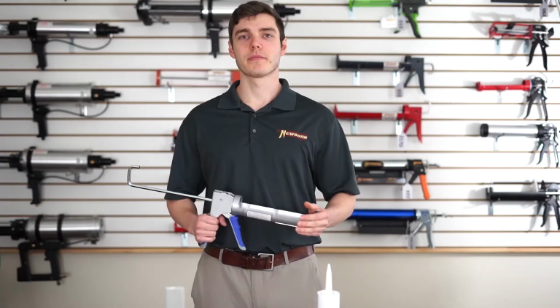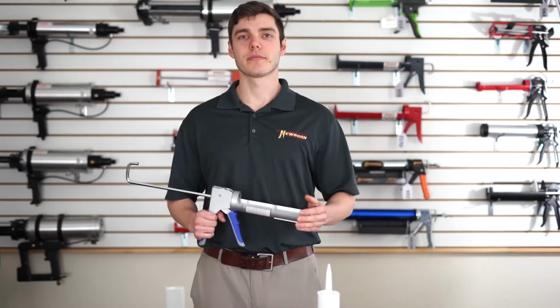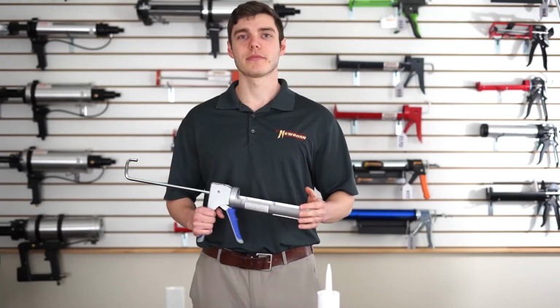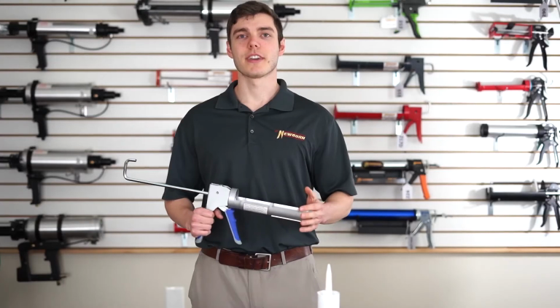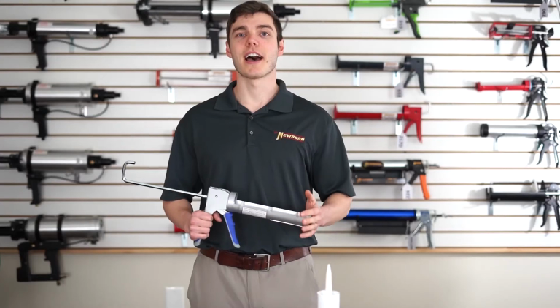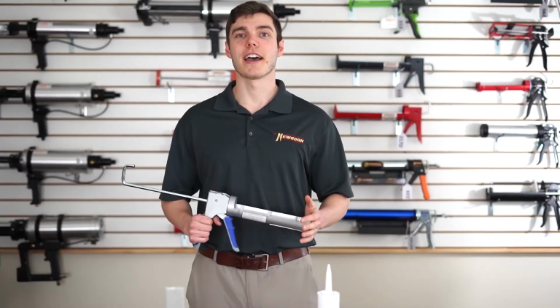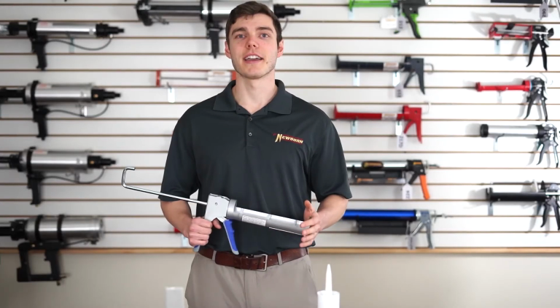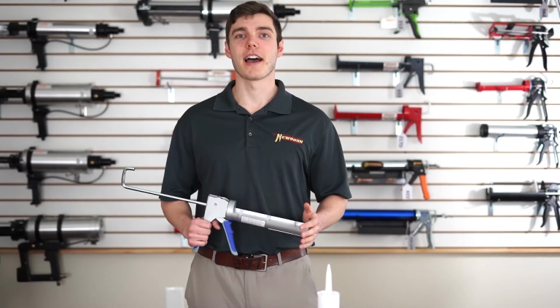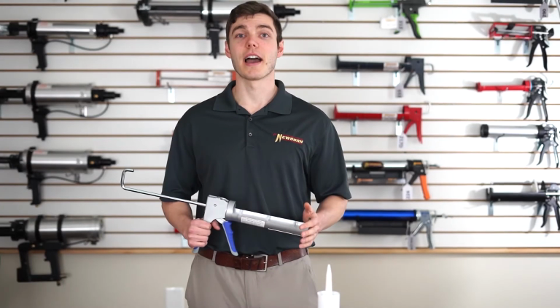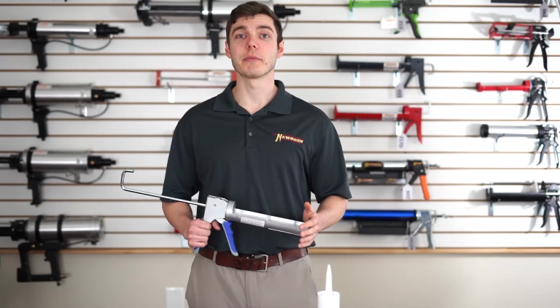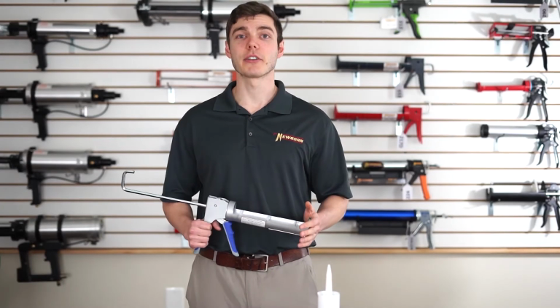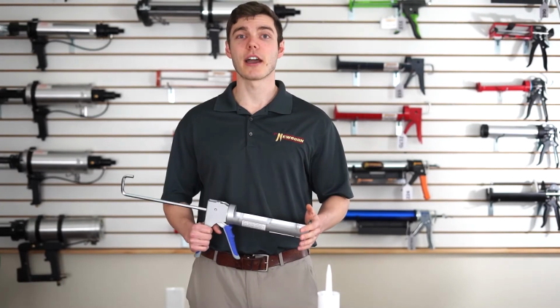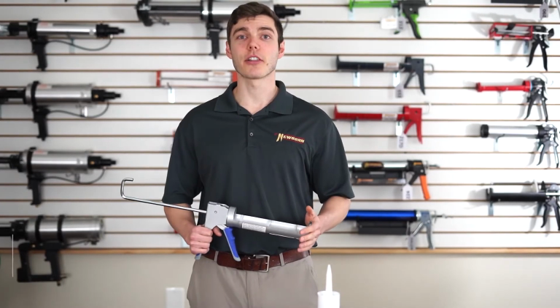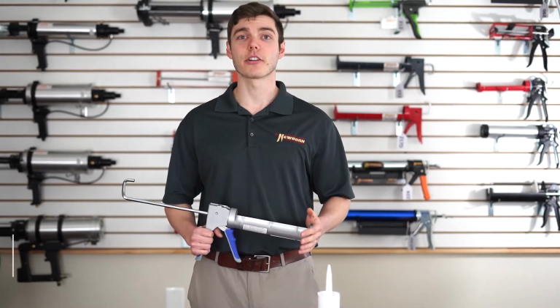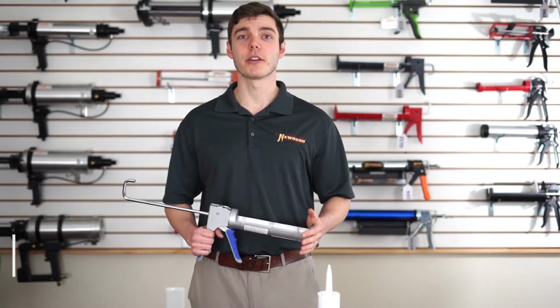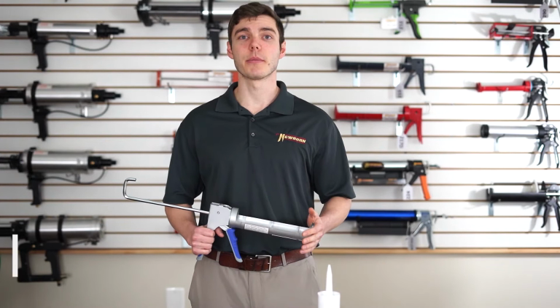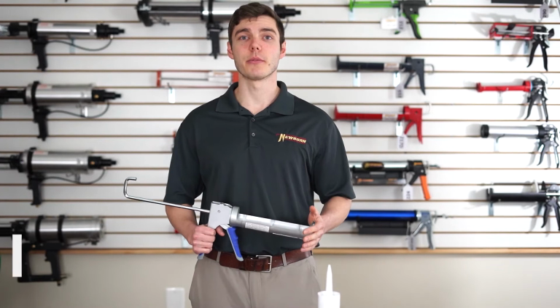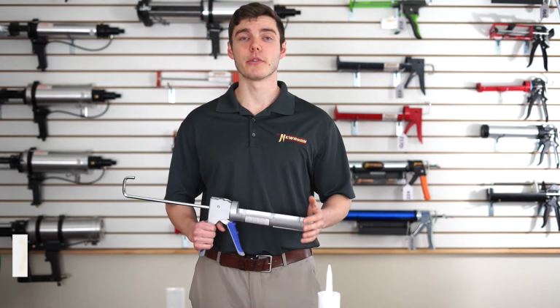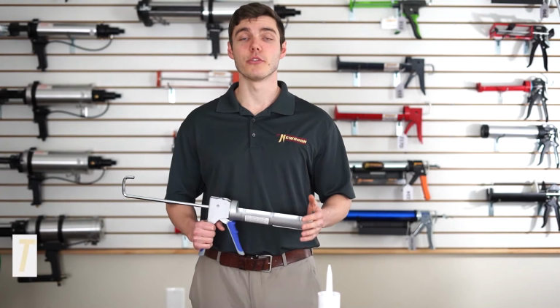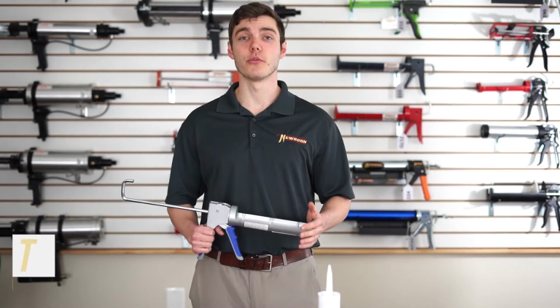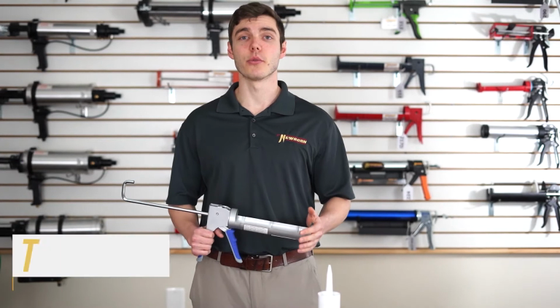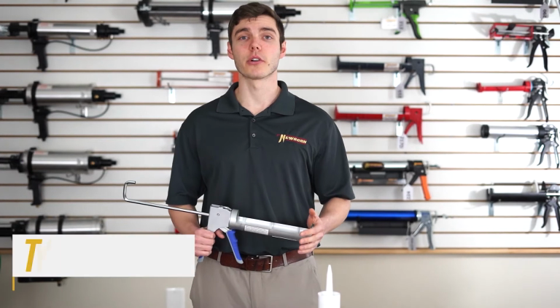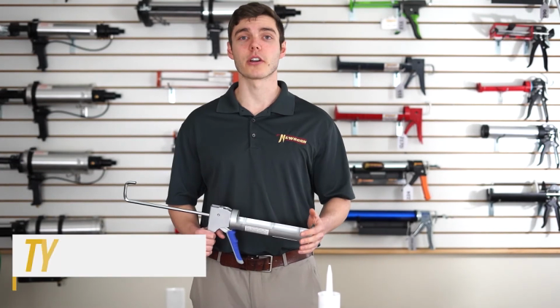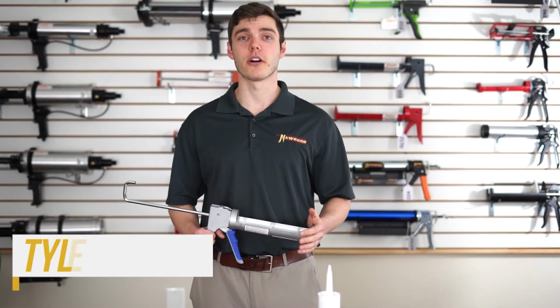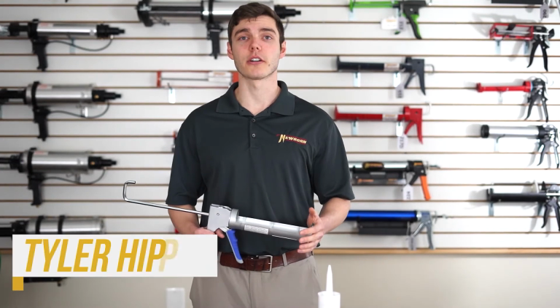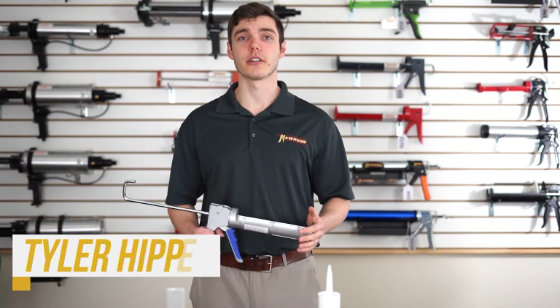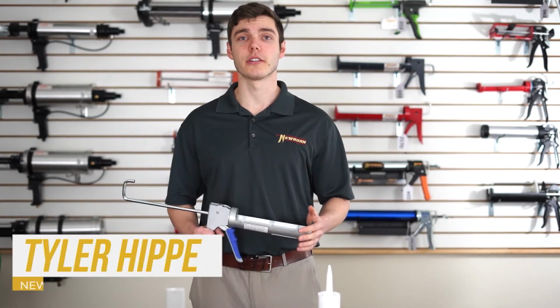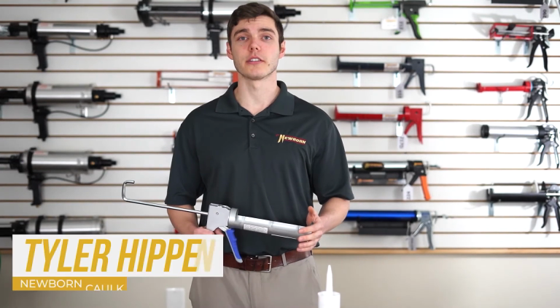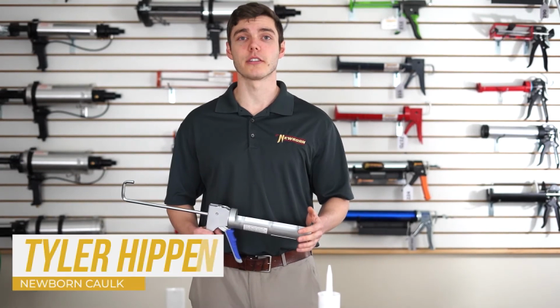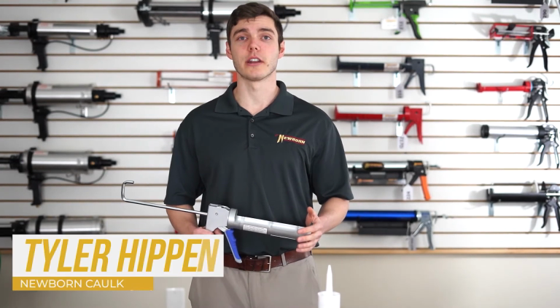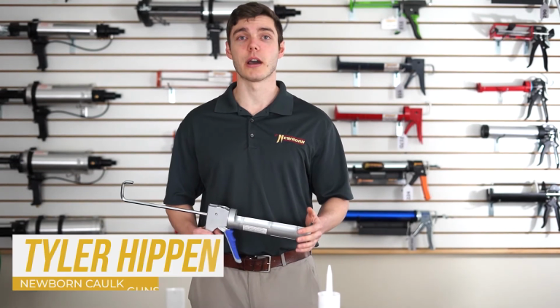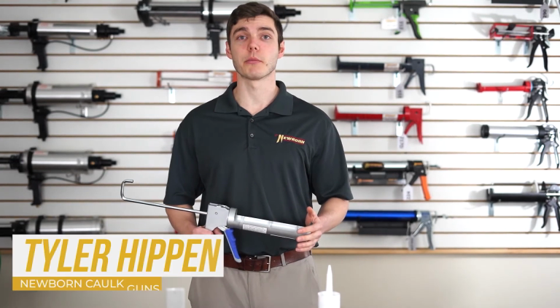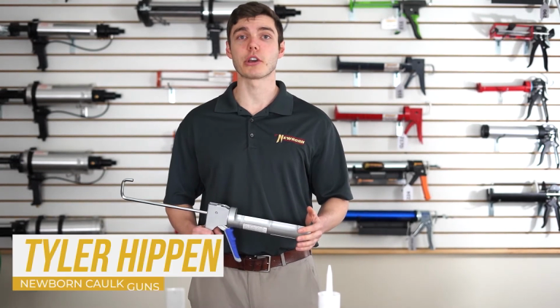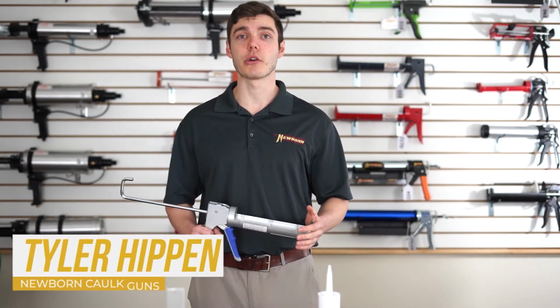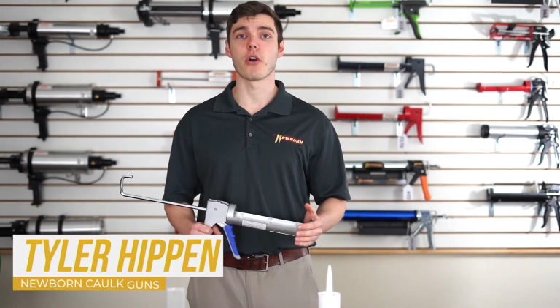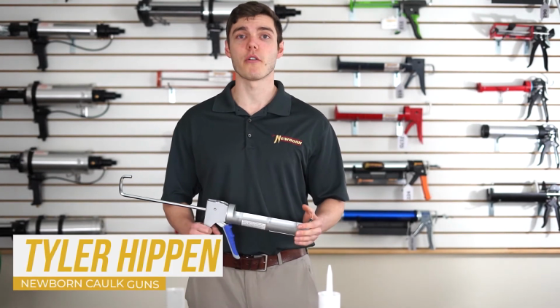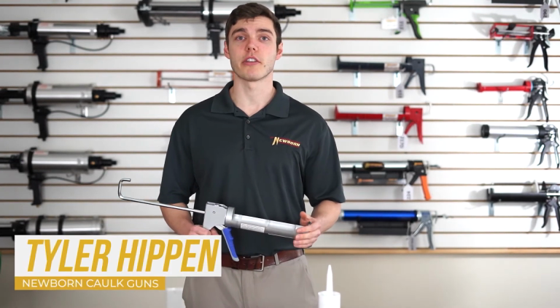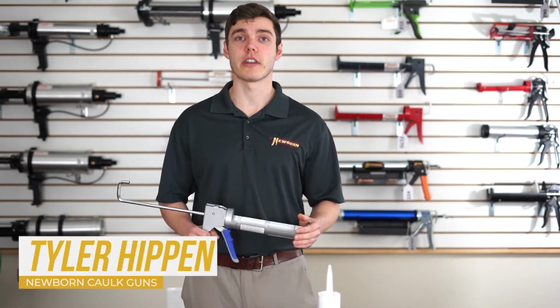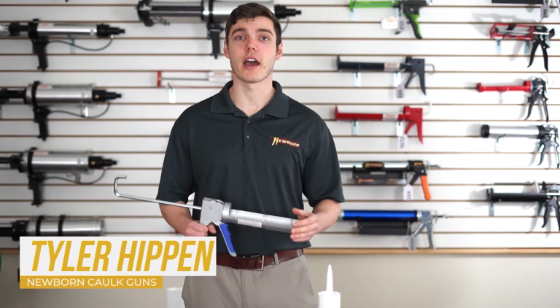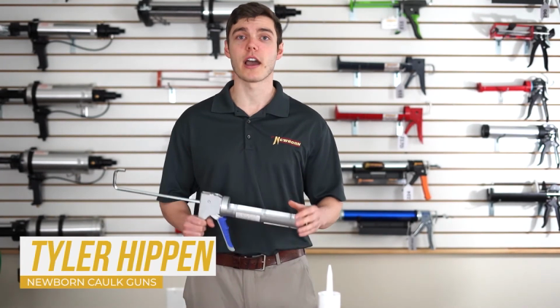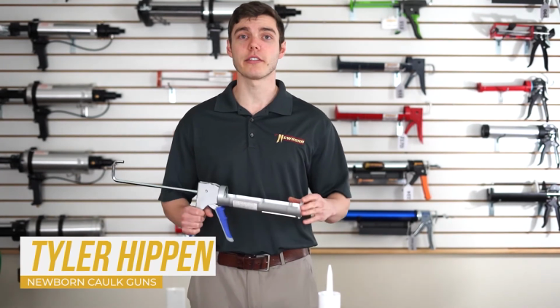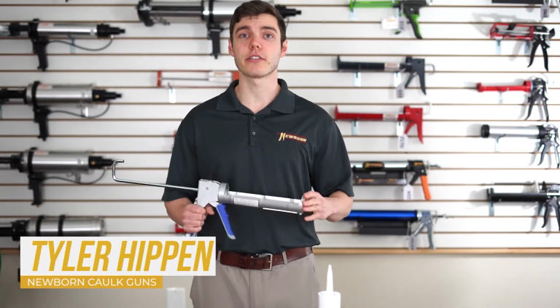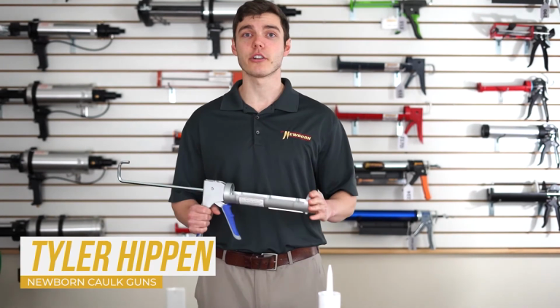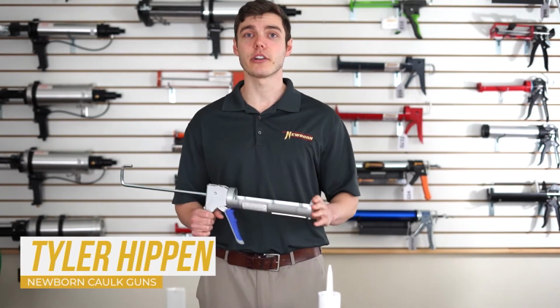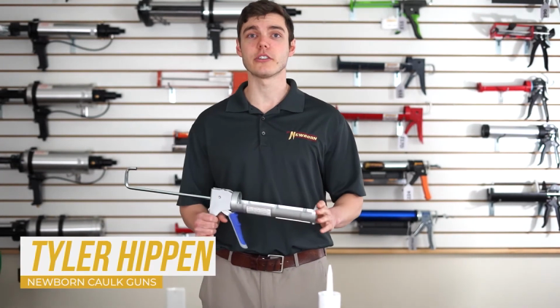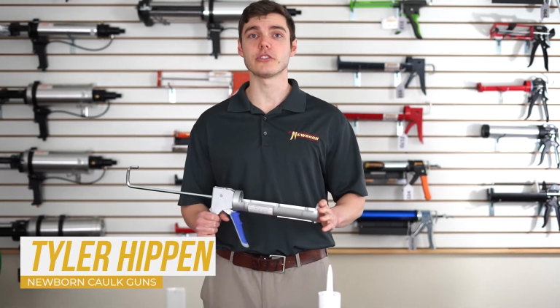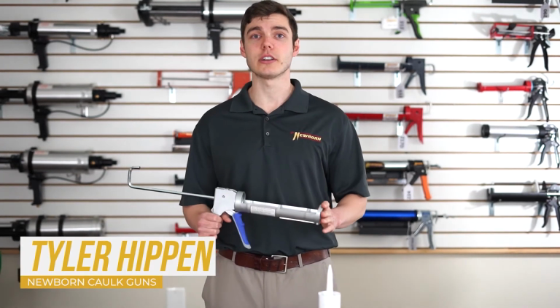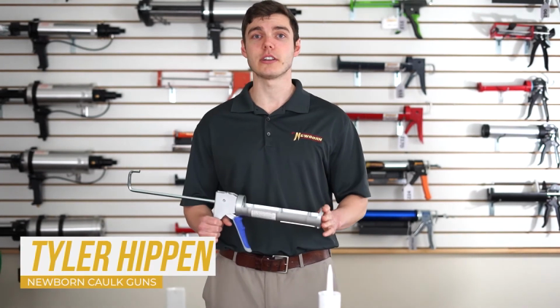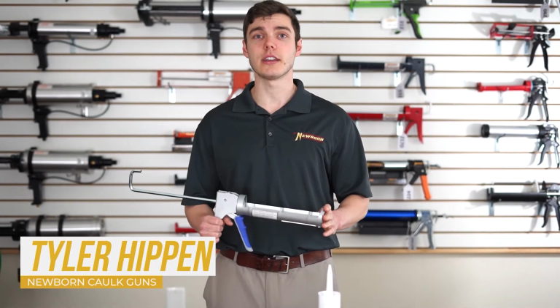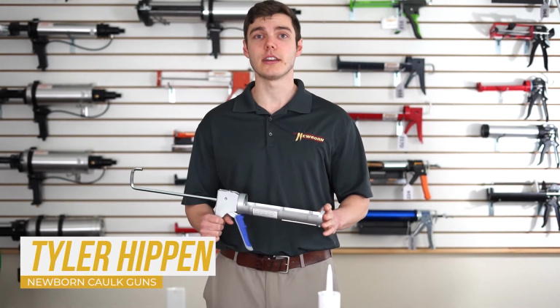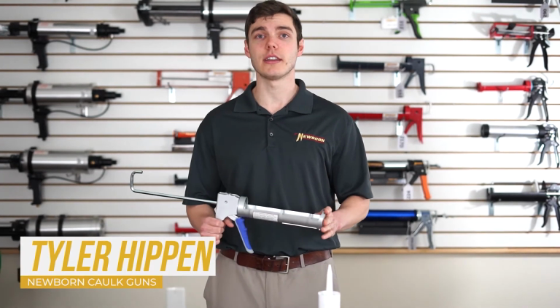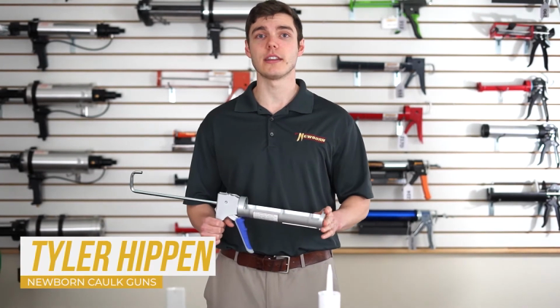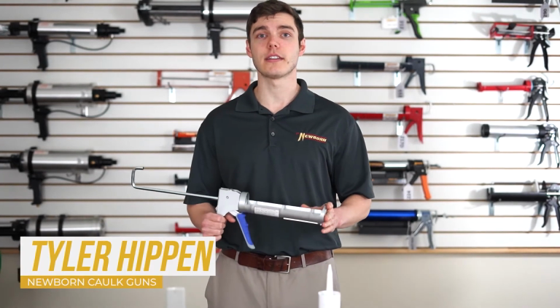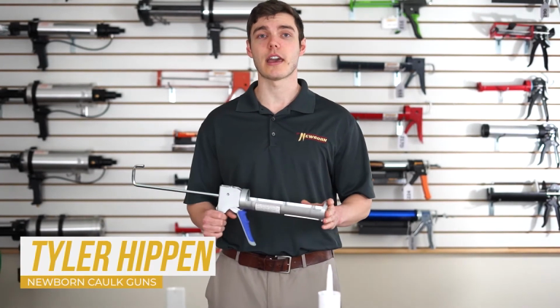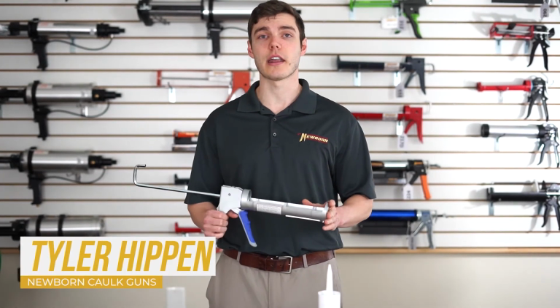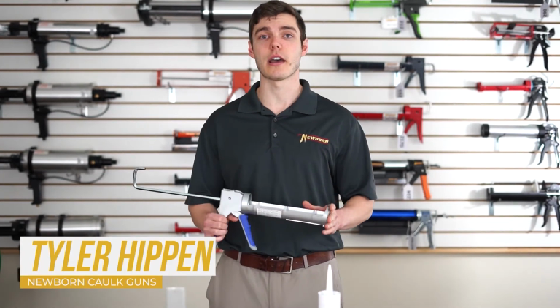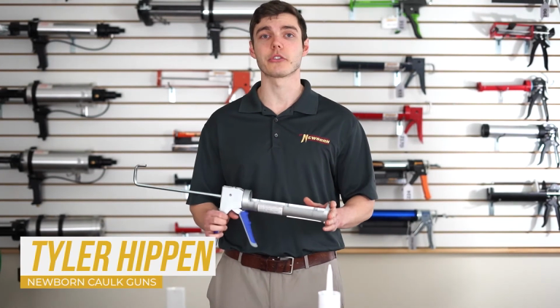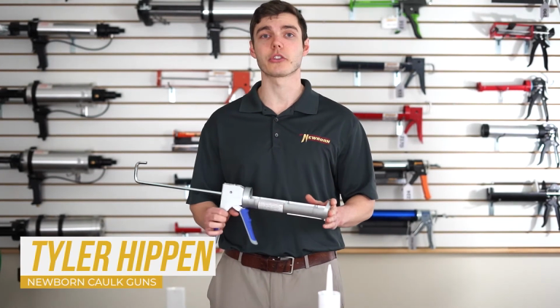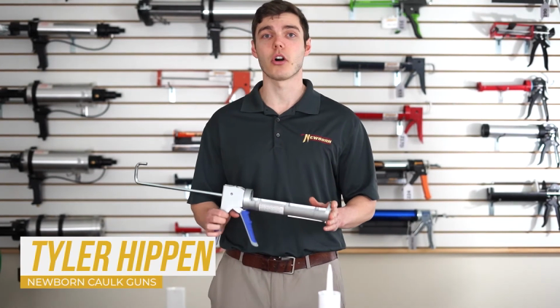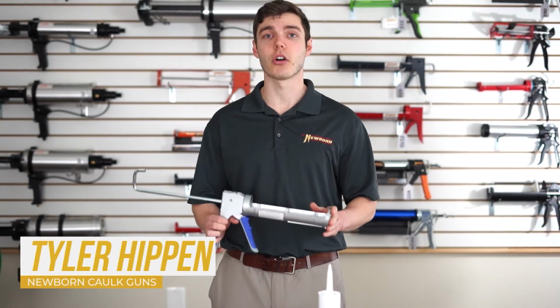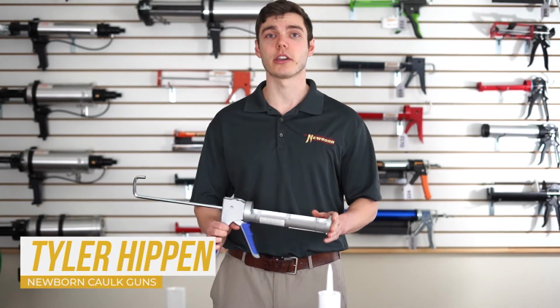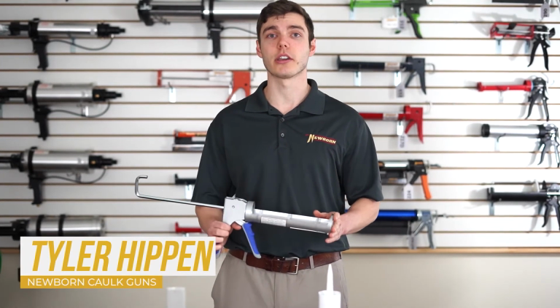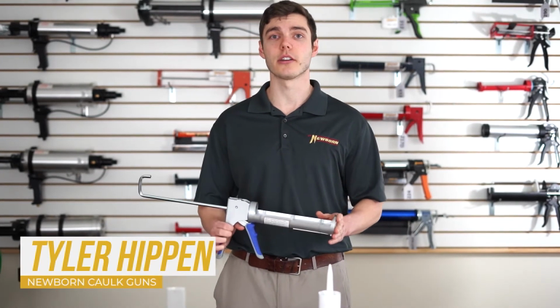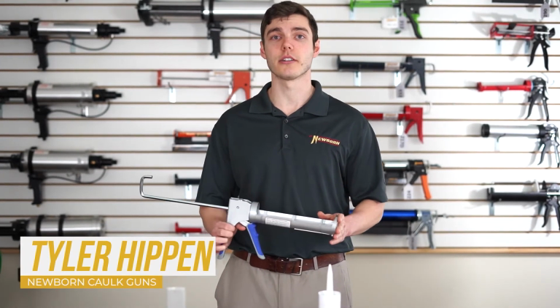Hi, I'm Tyler Hippen with Newborn caulk guns and I'm going to go over the 930 GTD 10 ounce caulking gun.